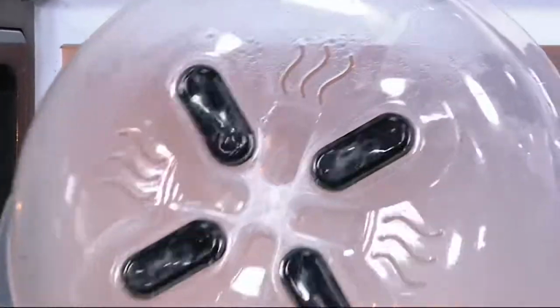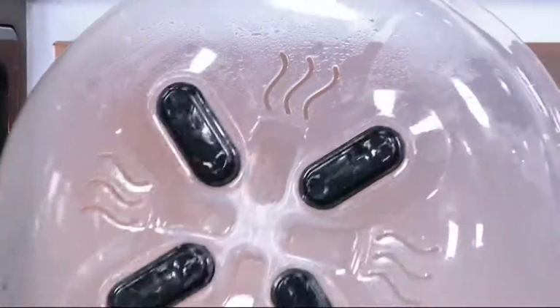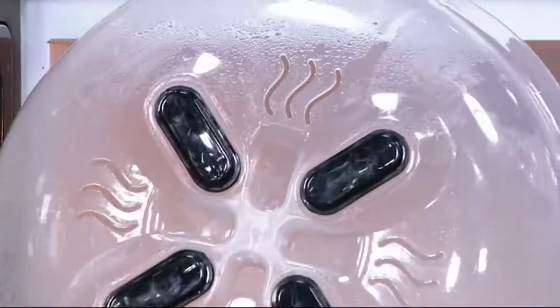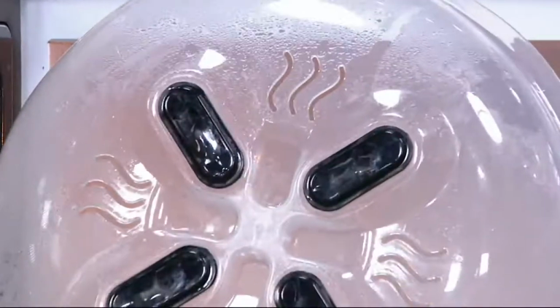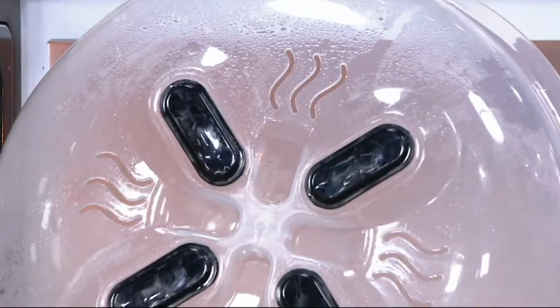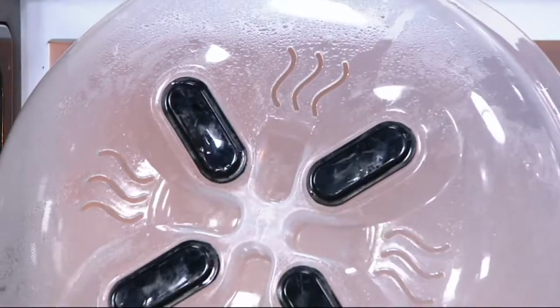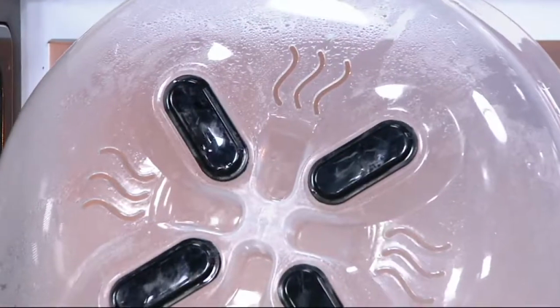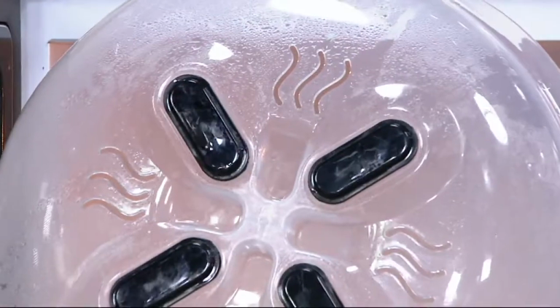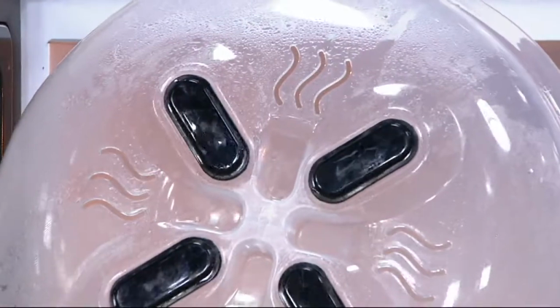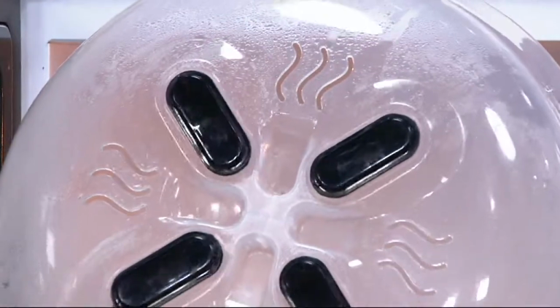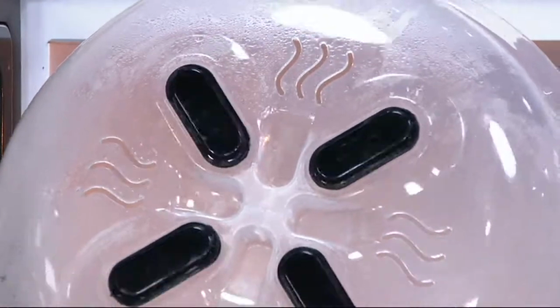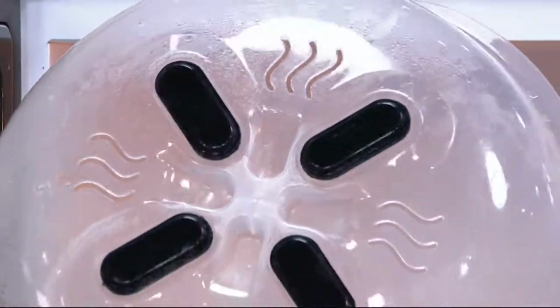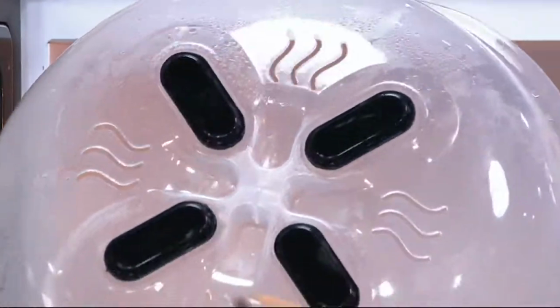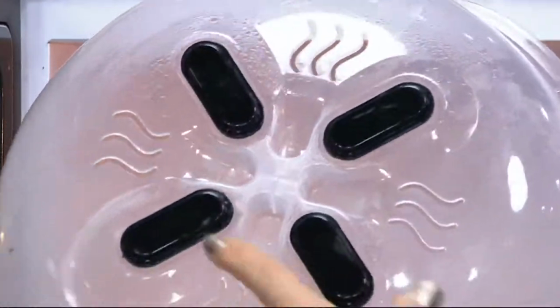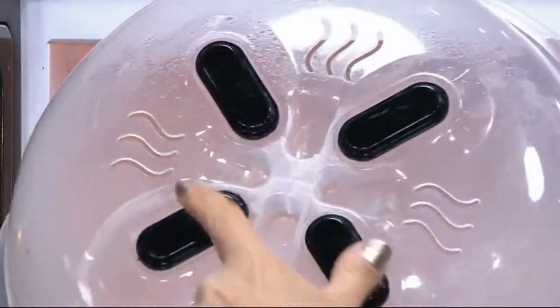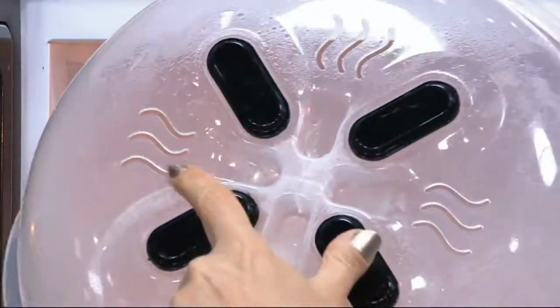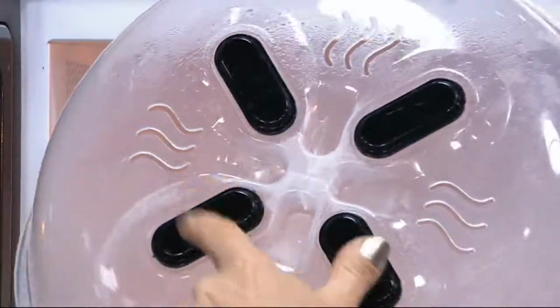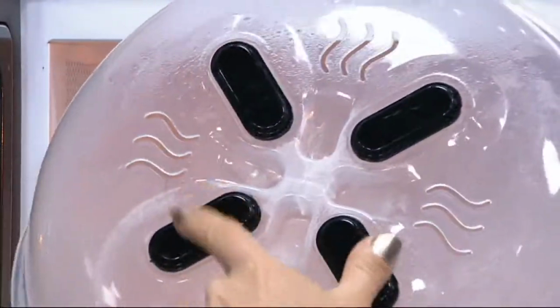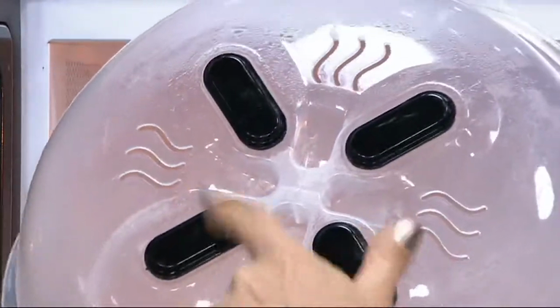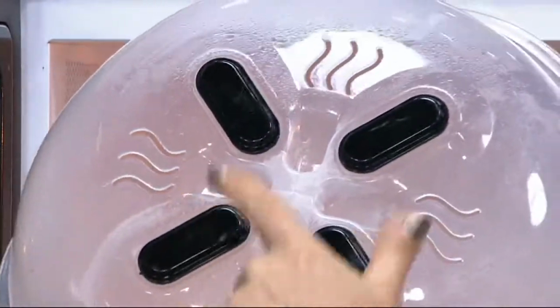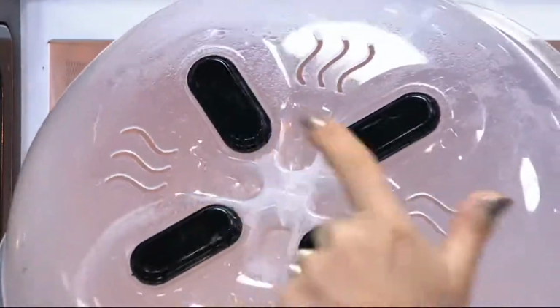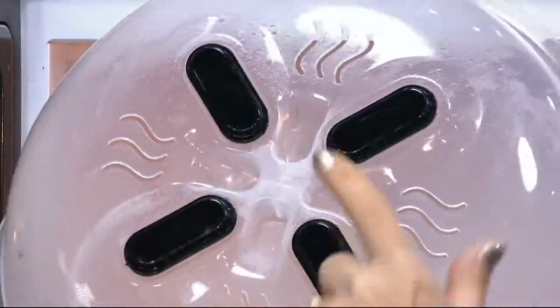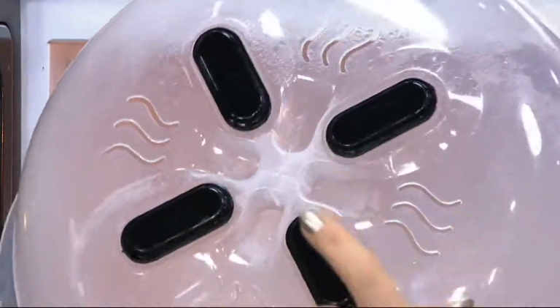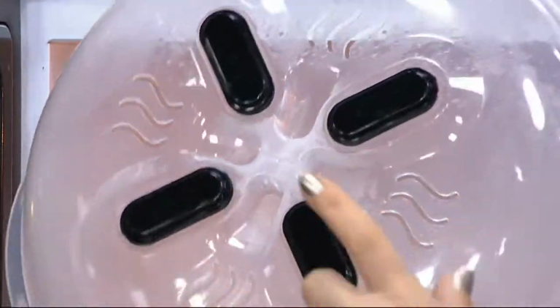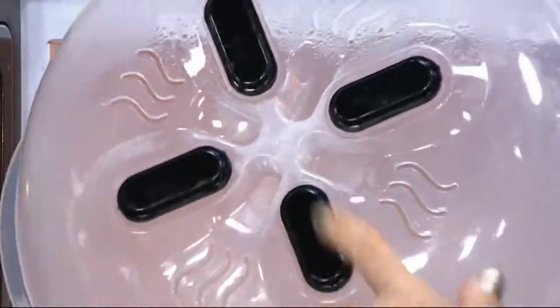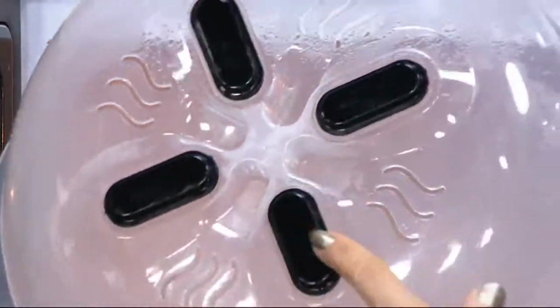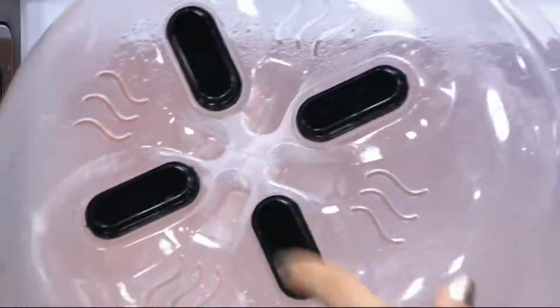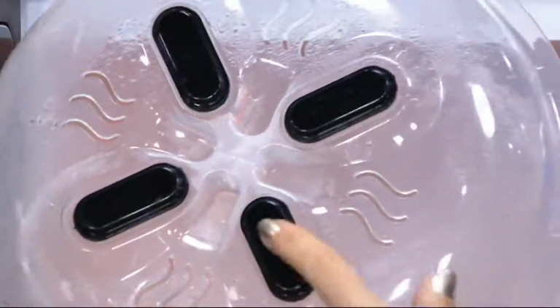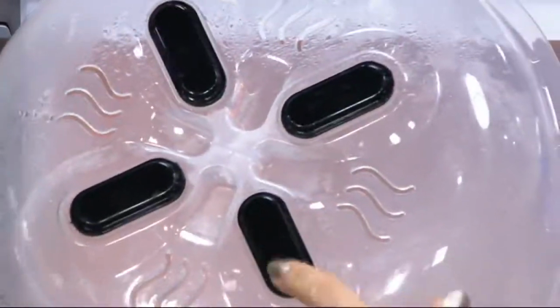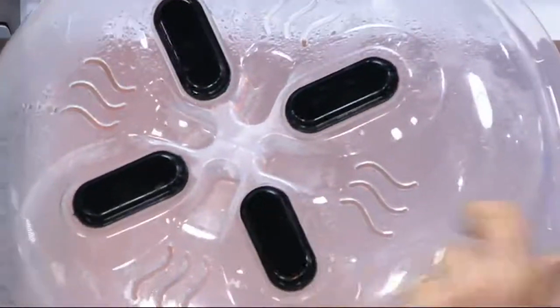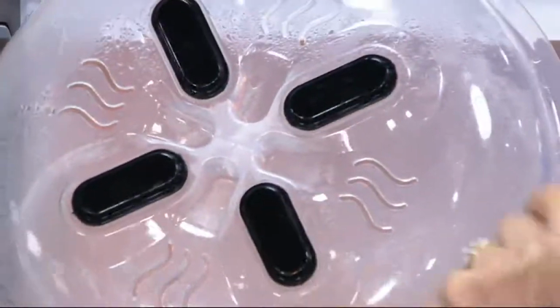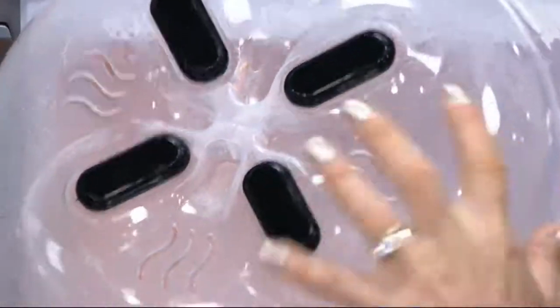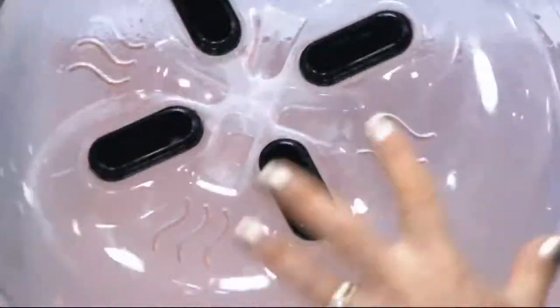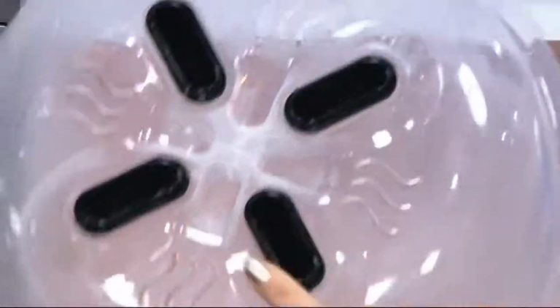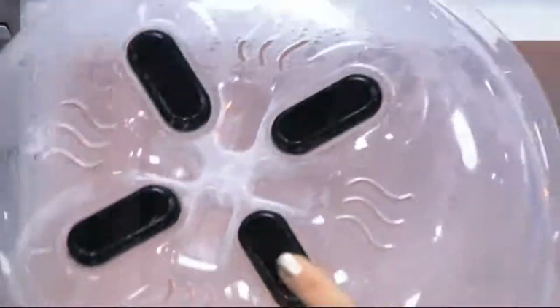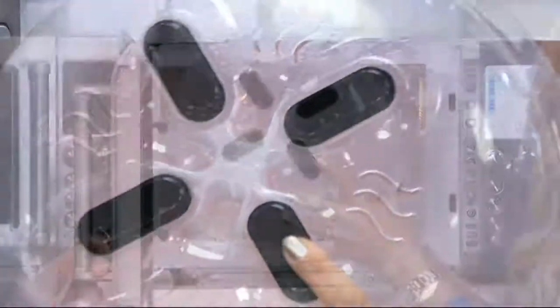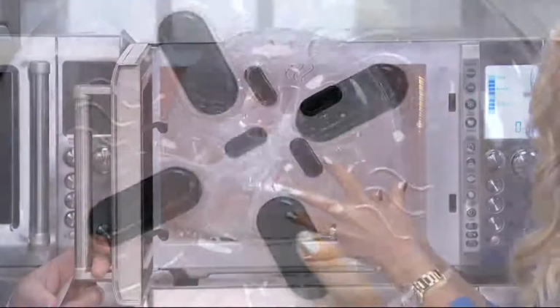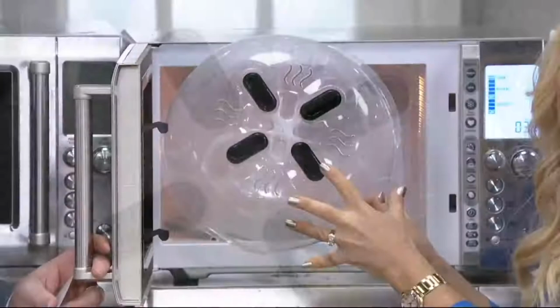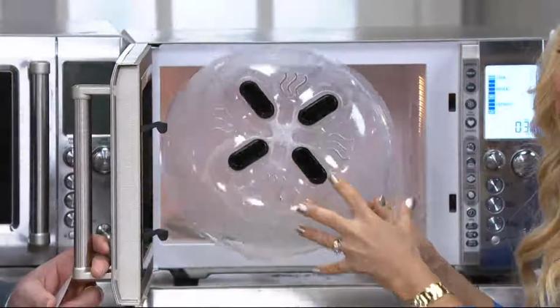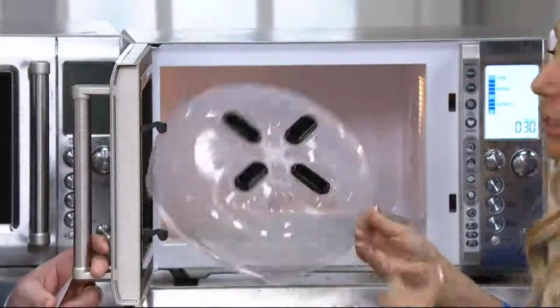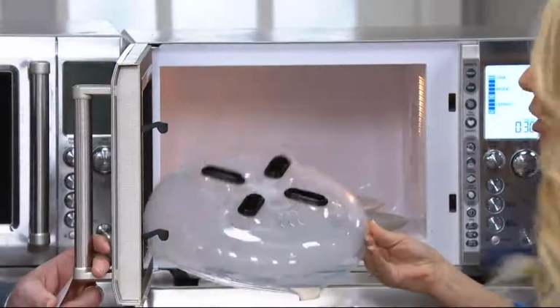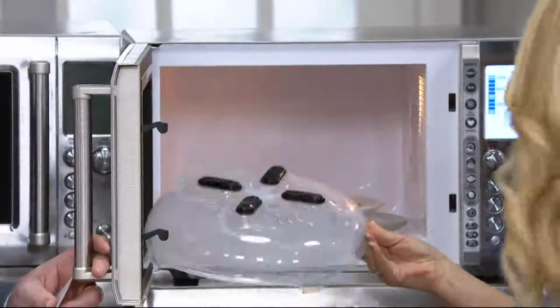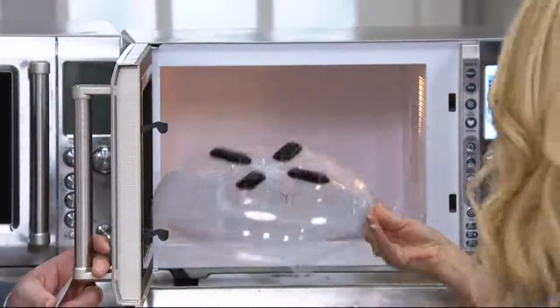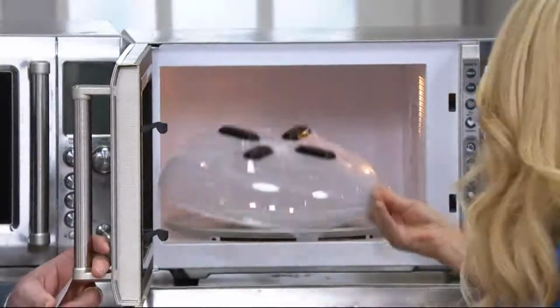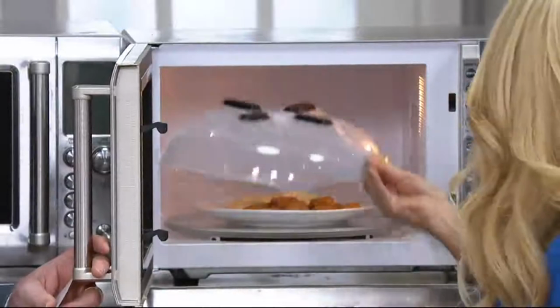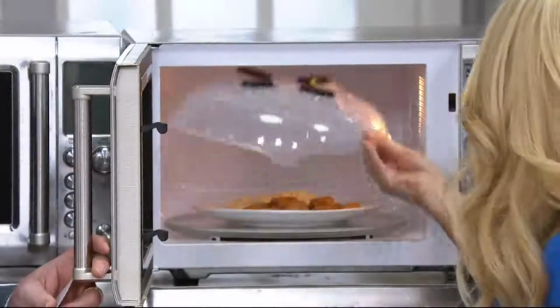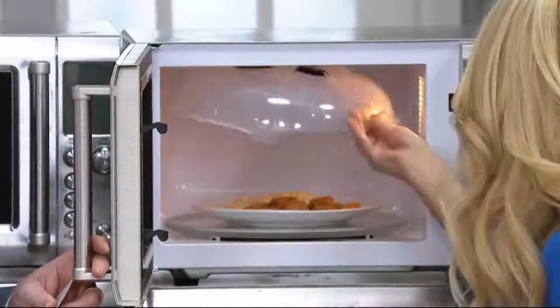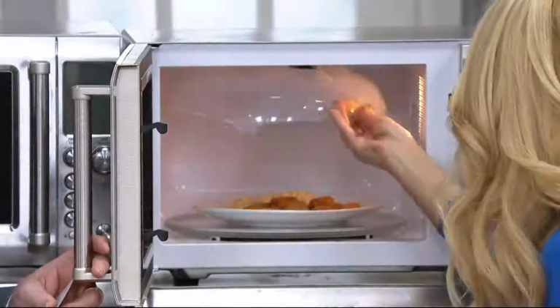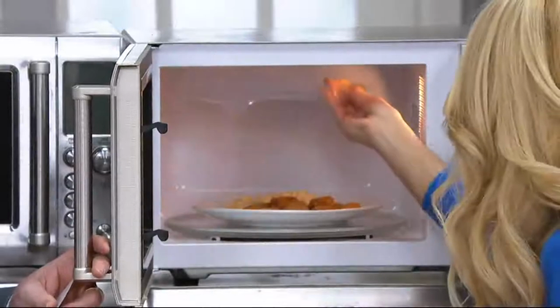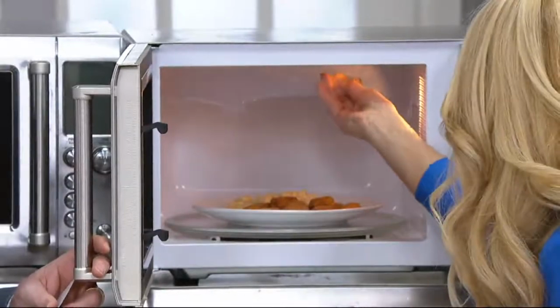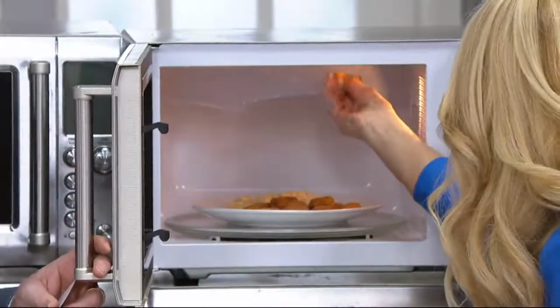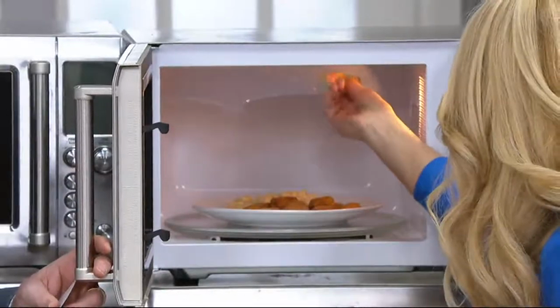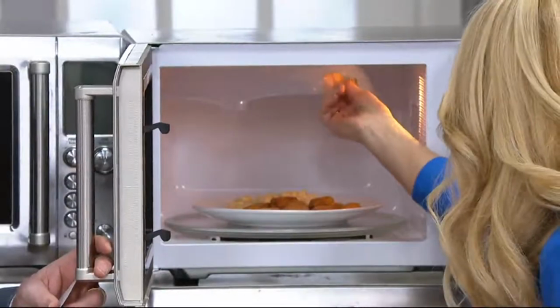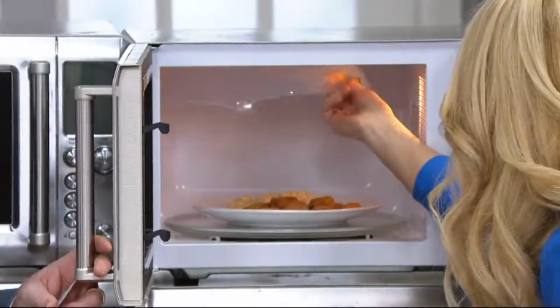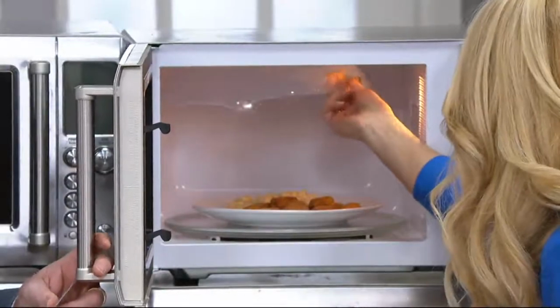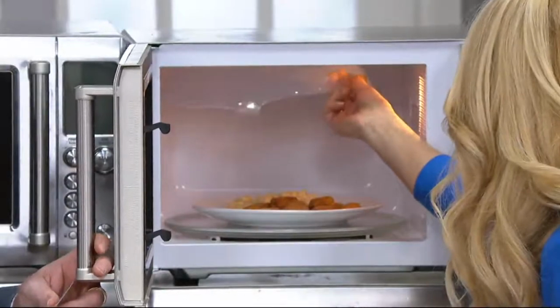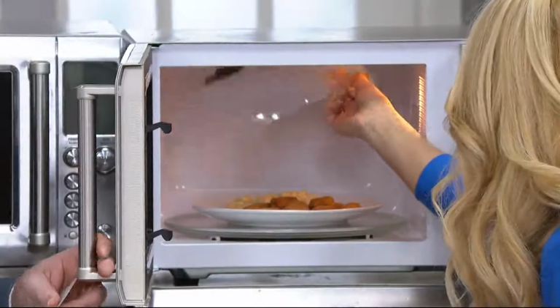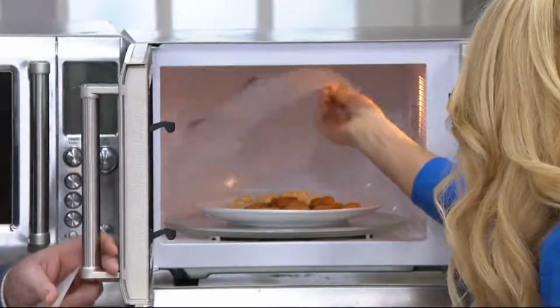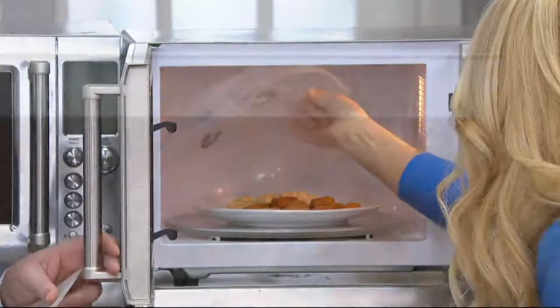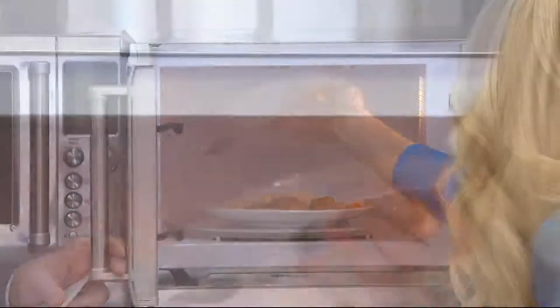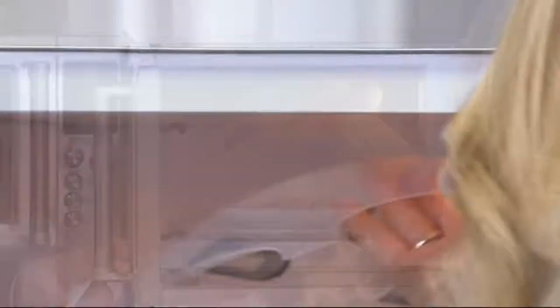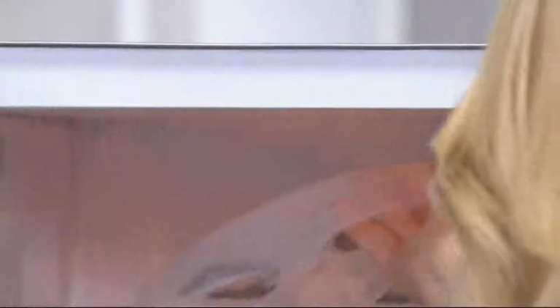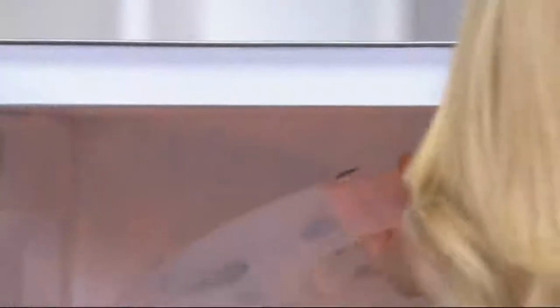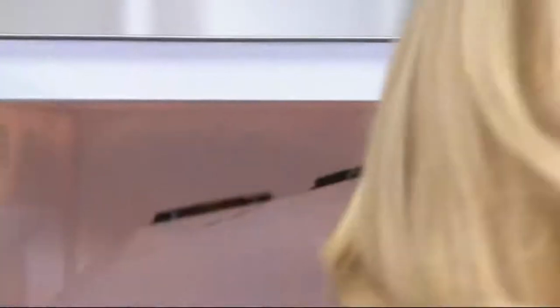Over 1,000 of you are already shopping right now — over 1,000. It goes right into the dishwasher. You can wash it anywhere you want.